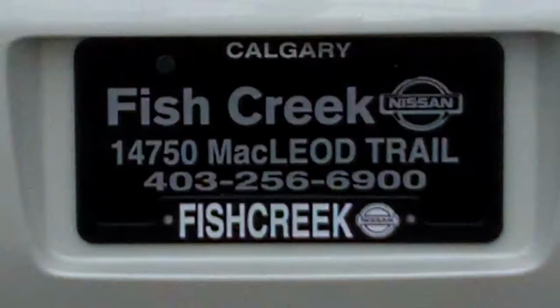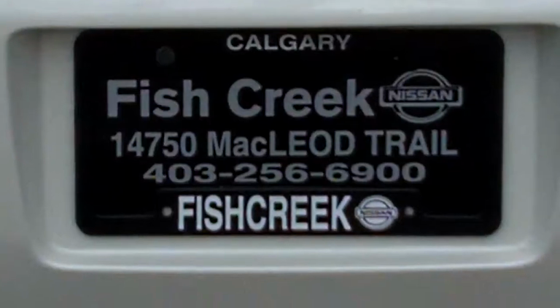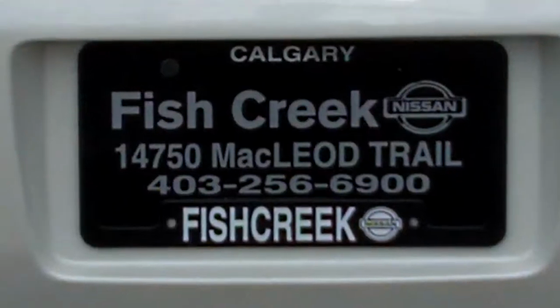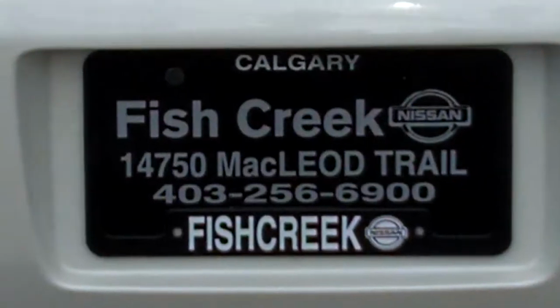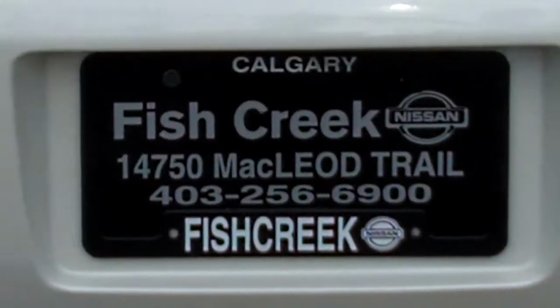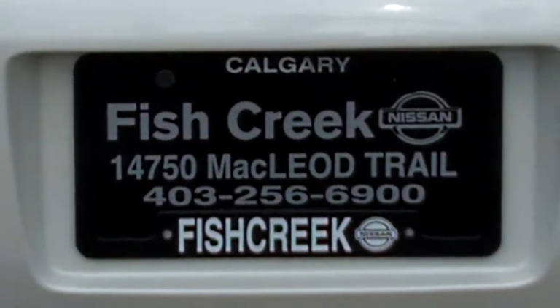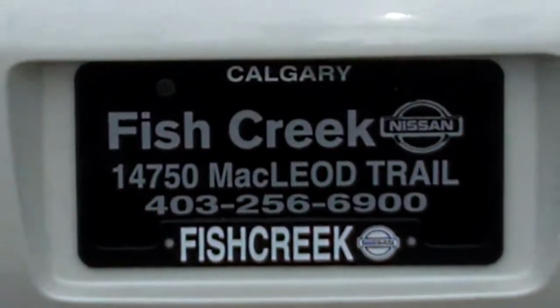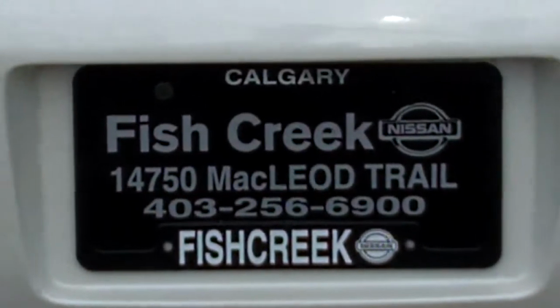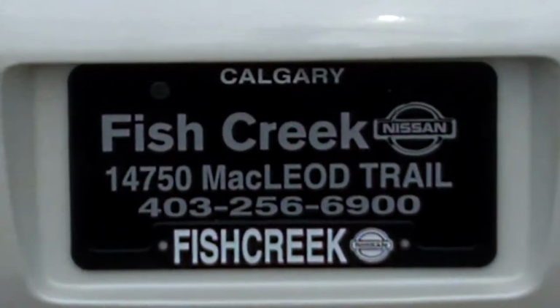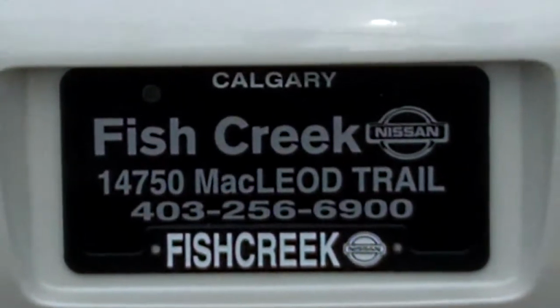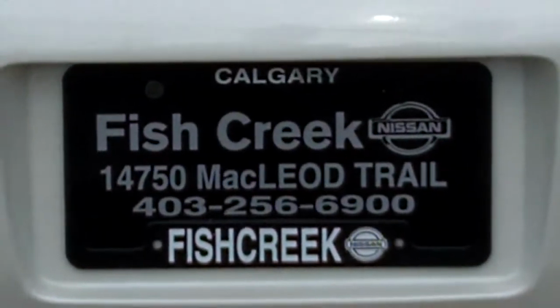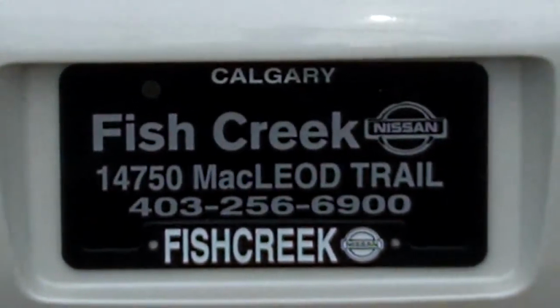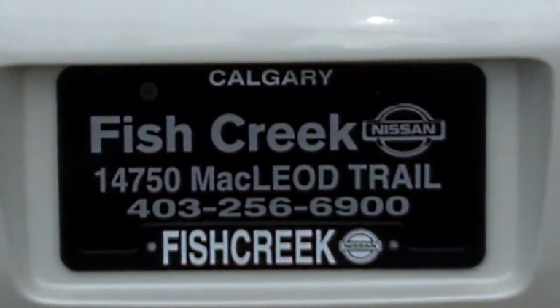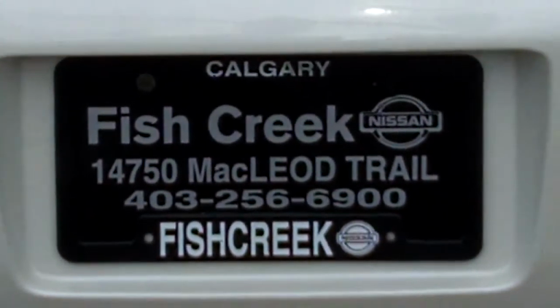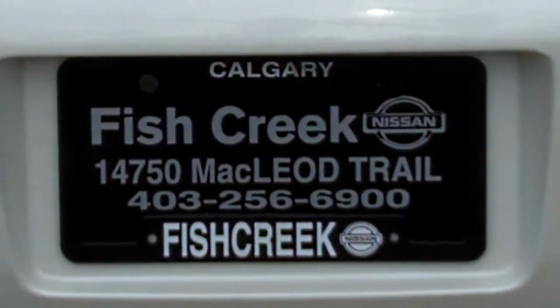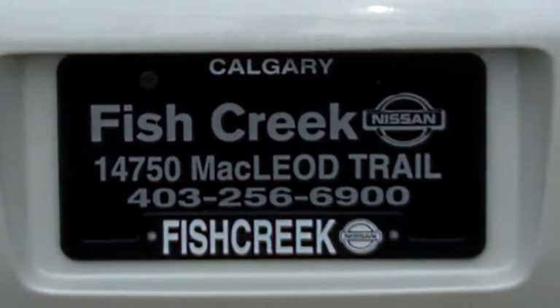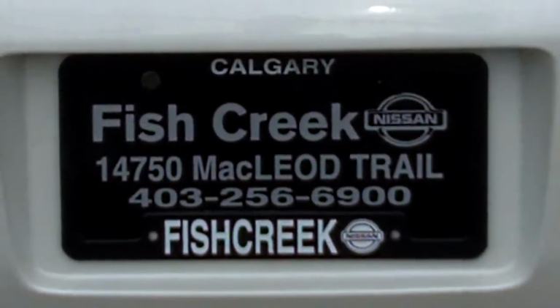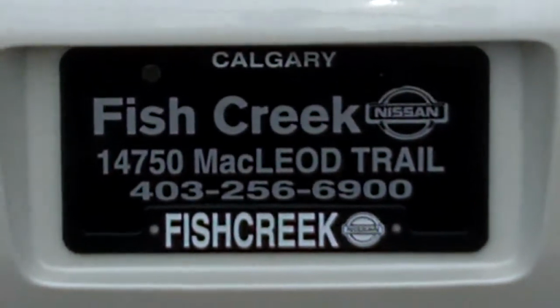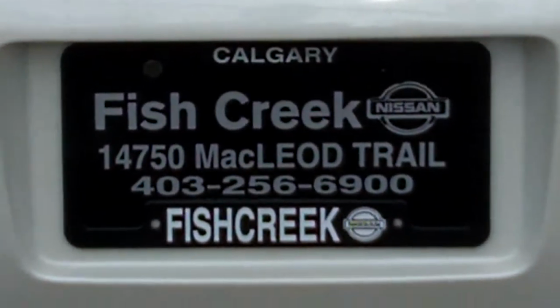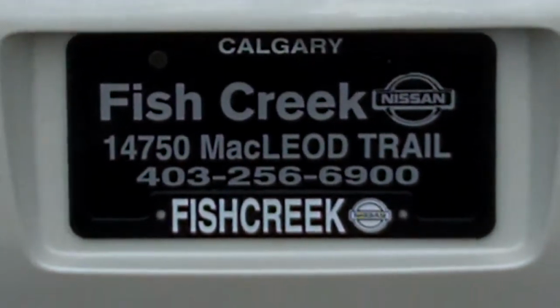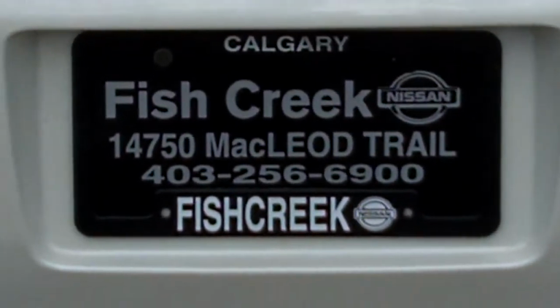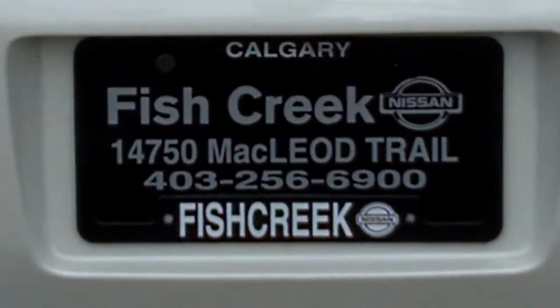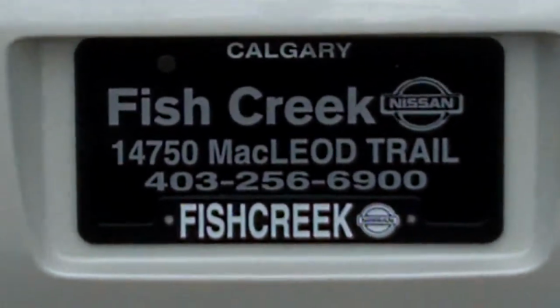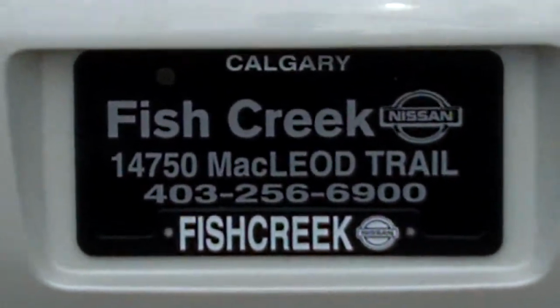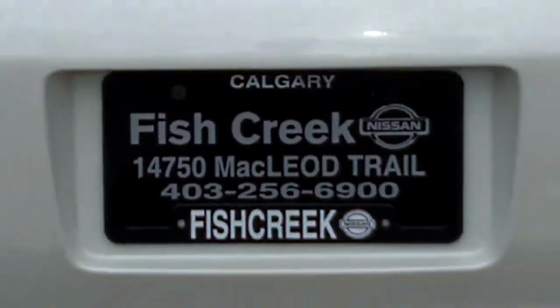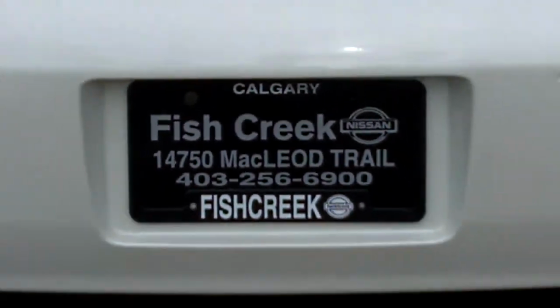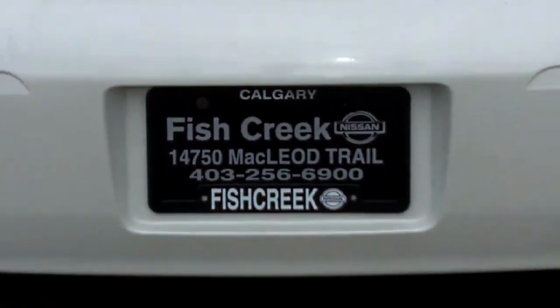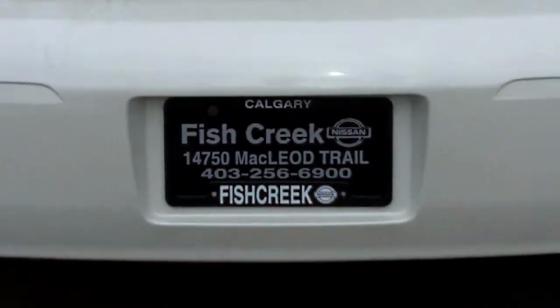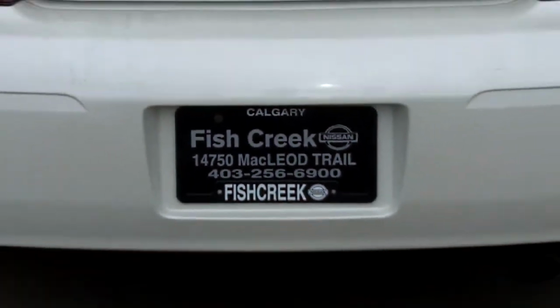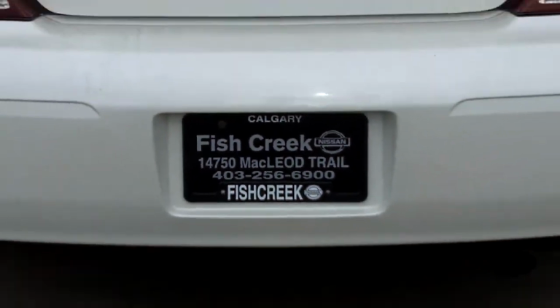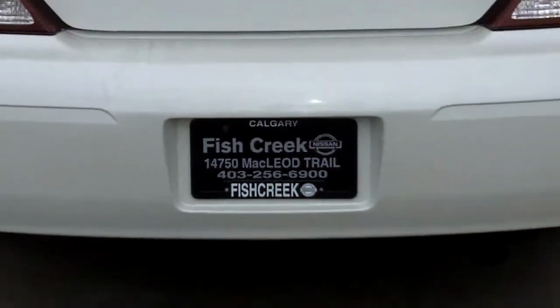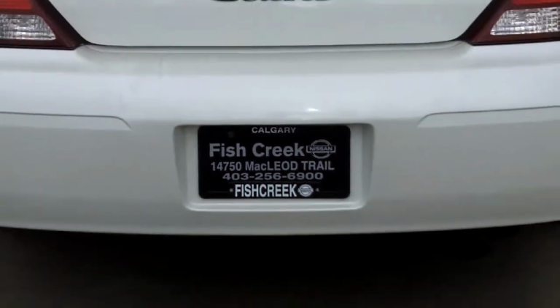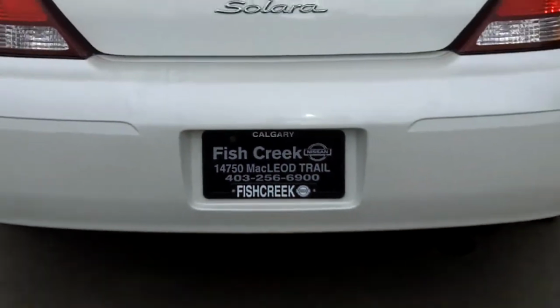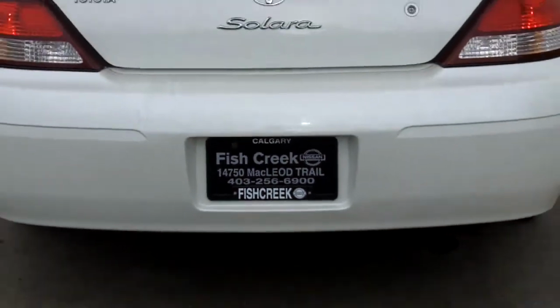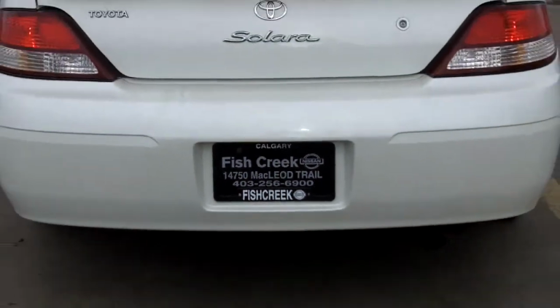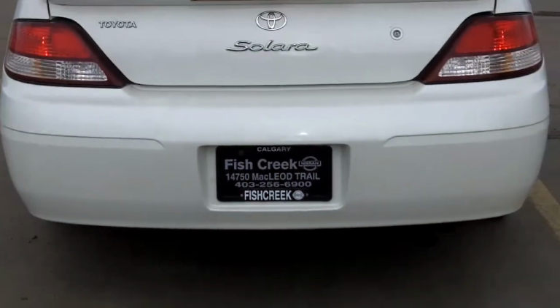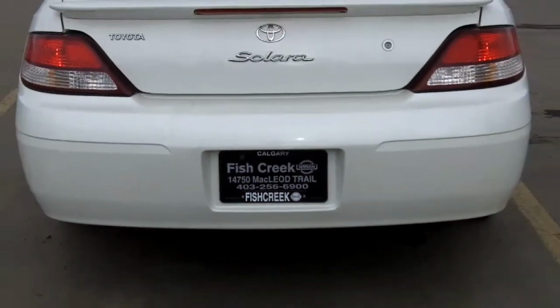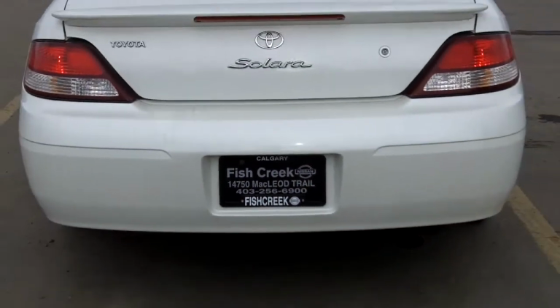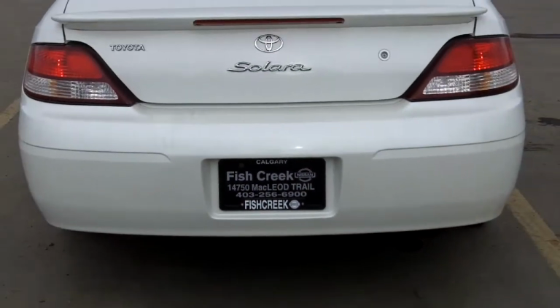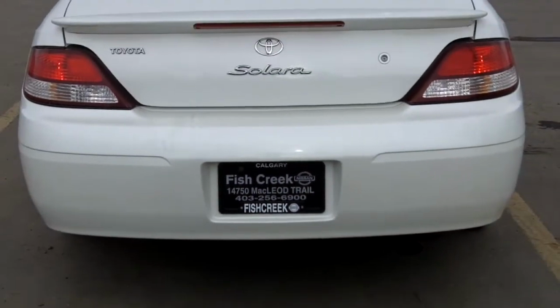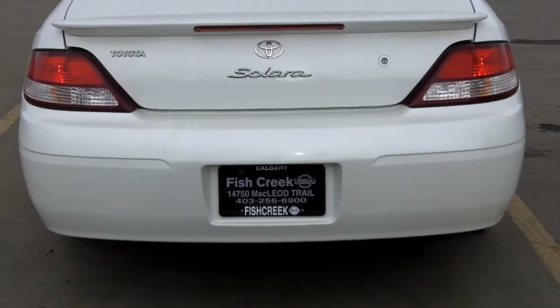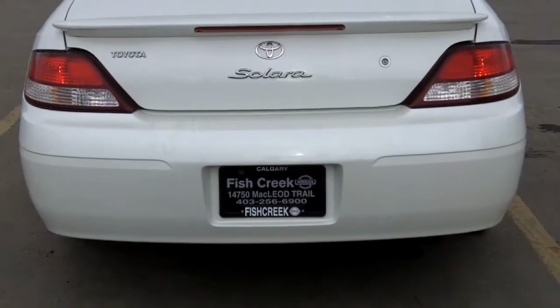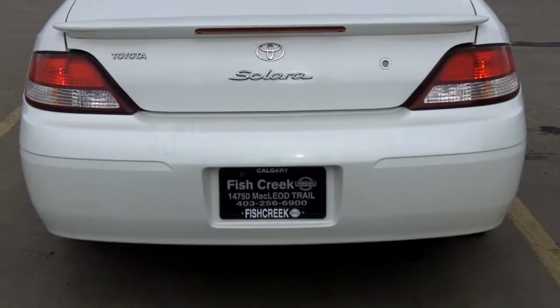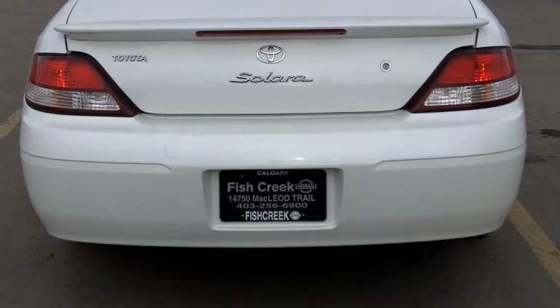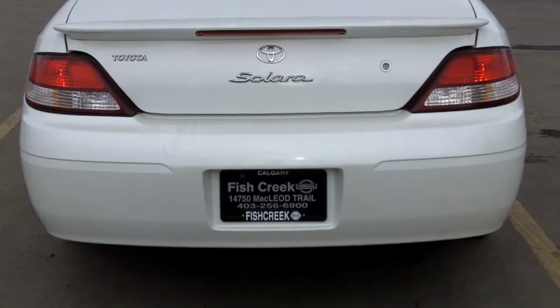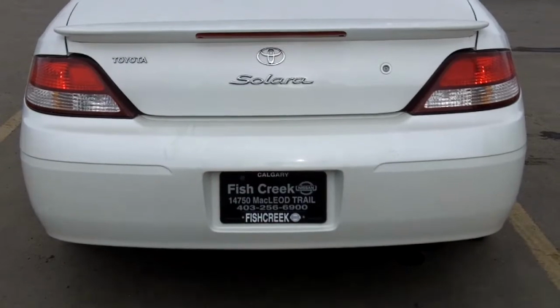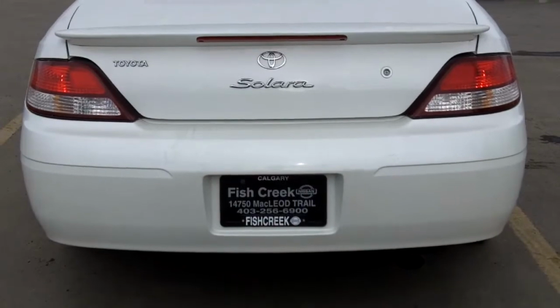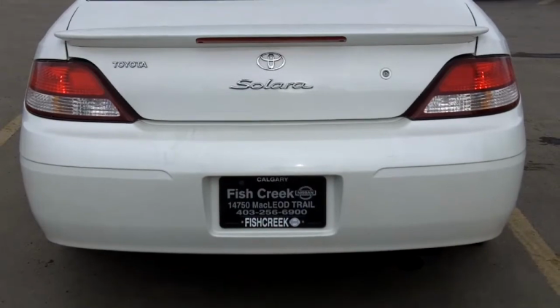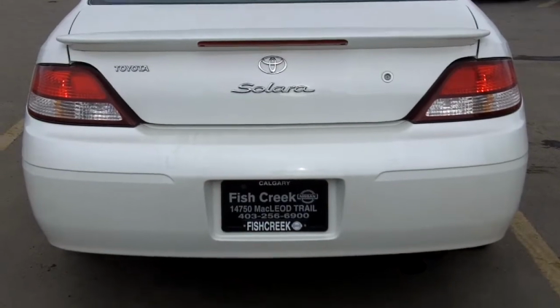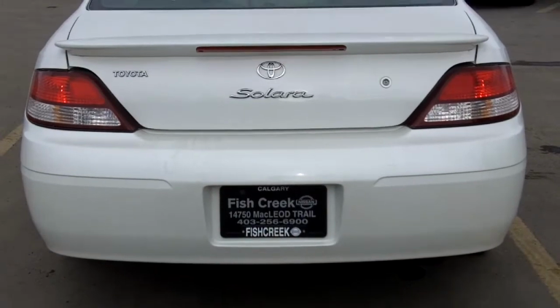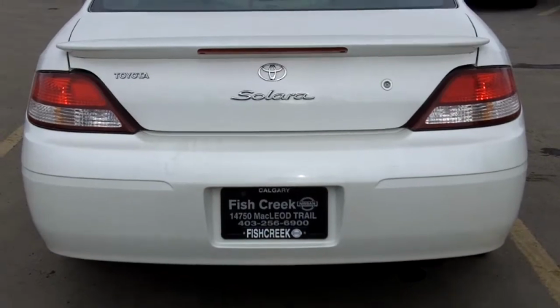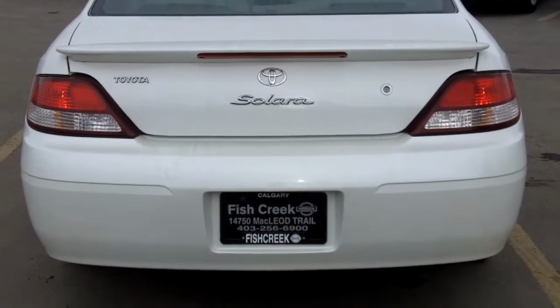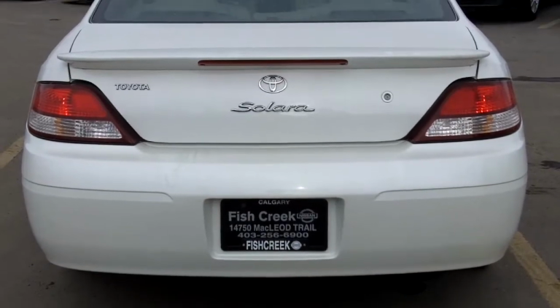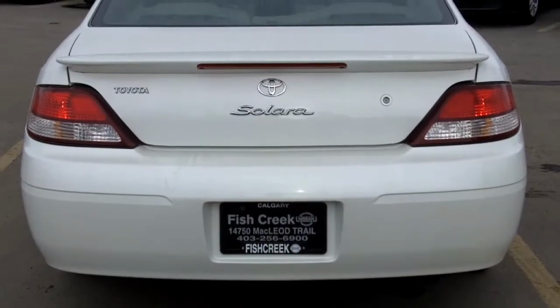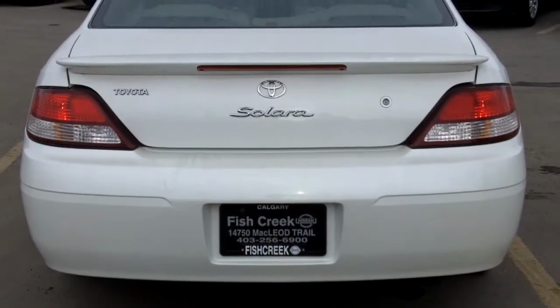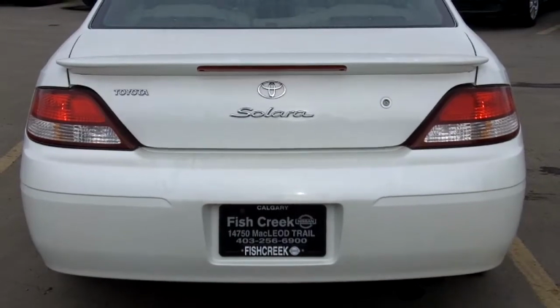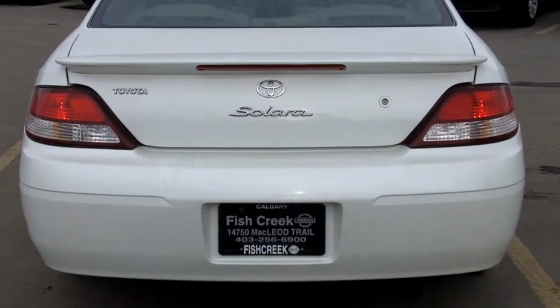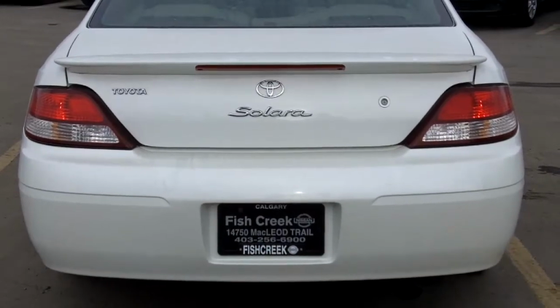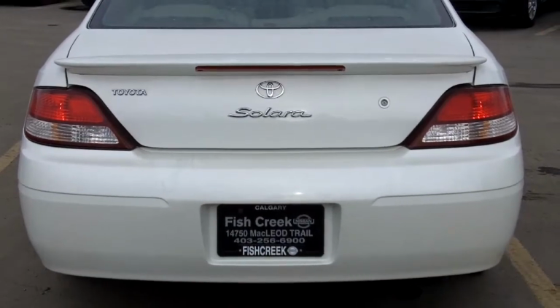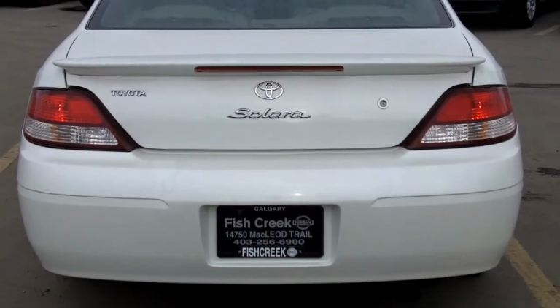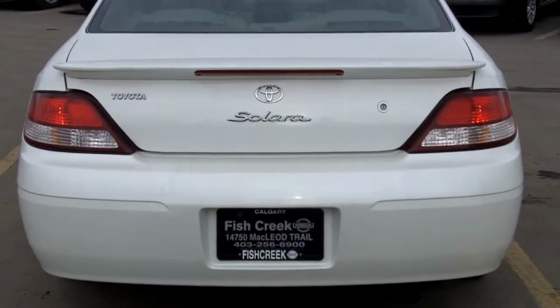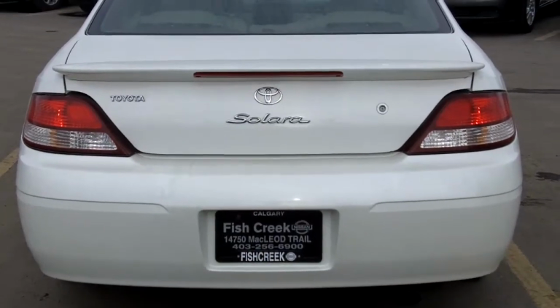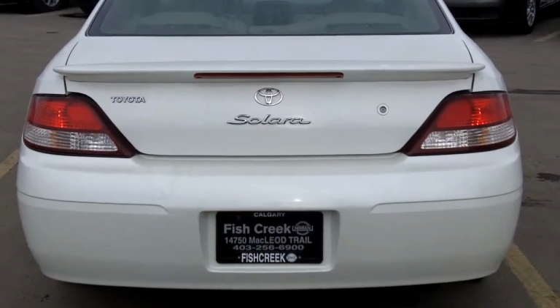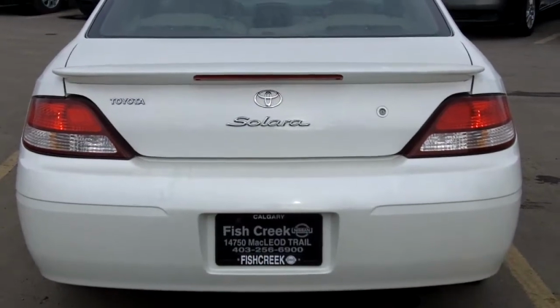Here we are again at Fish Creek Nissan taking a look at our 2001 Toyota Celica SLE edition with a 6 cylinder engine.